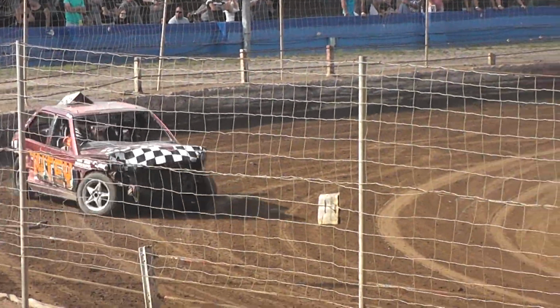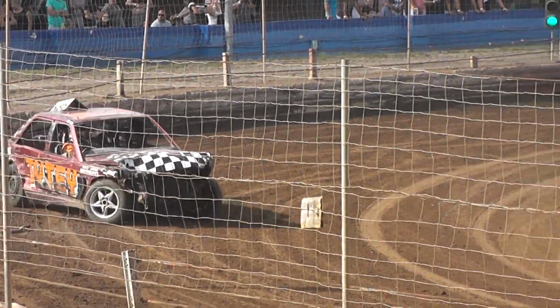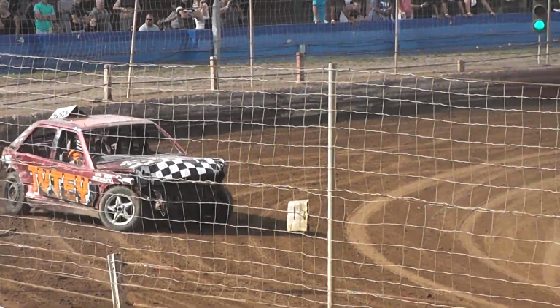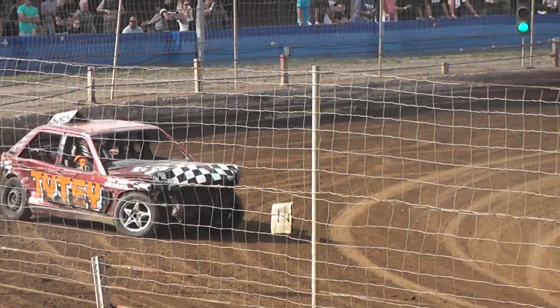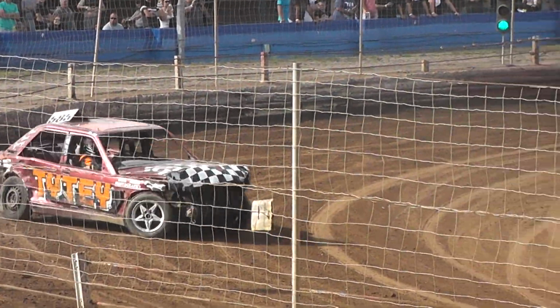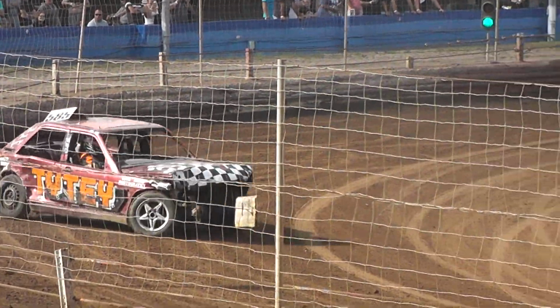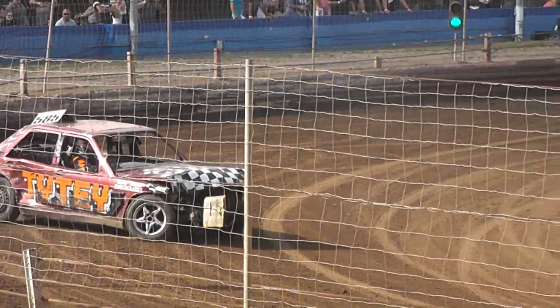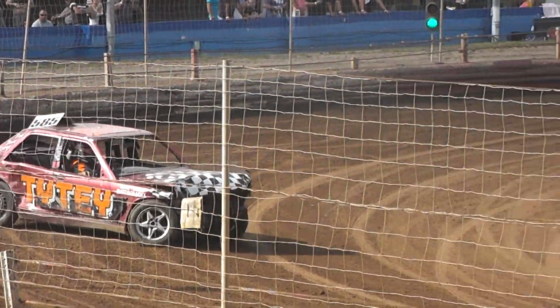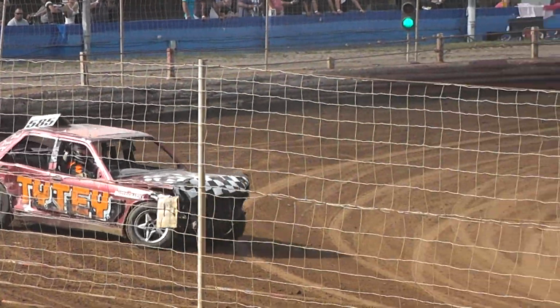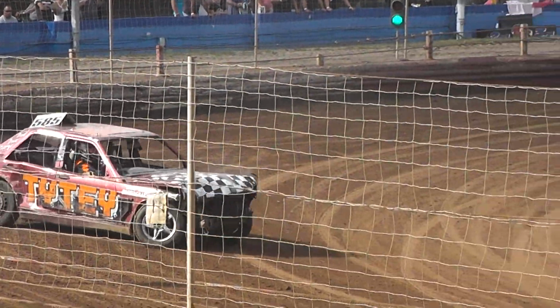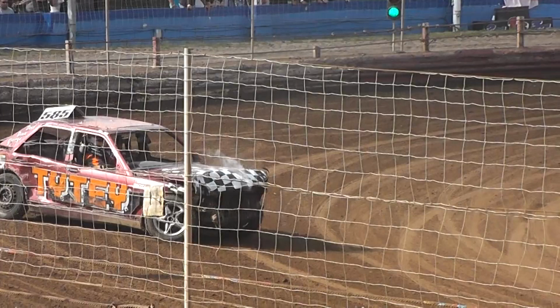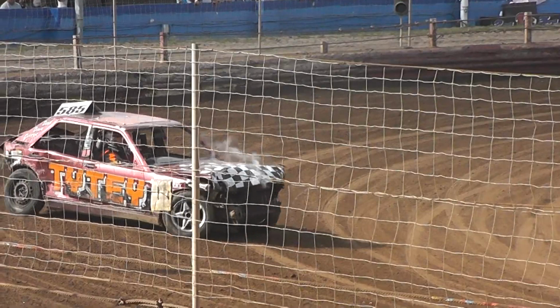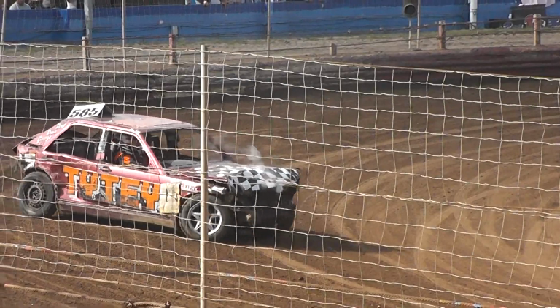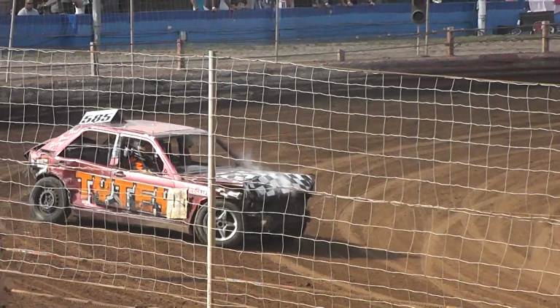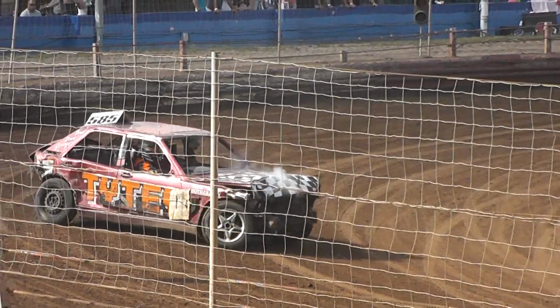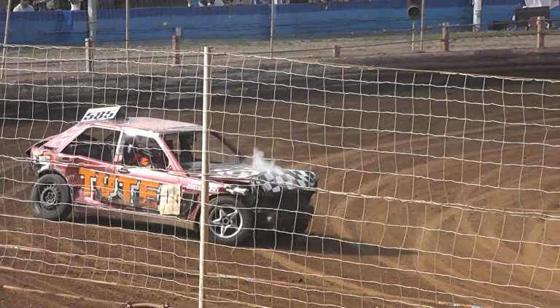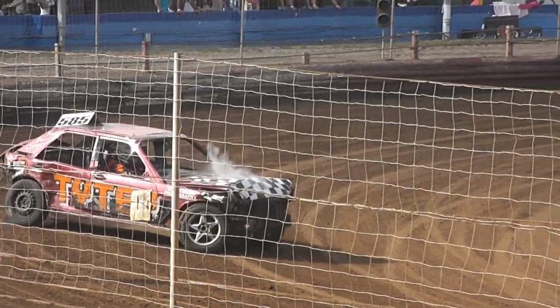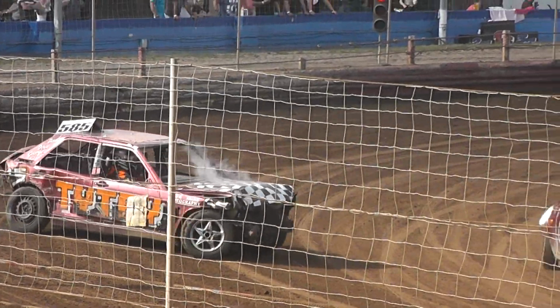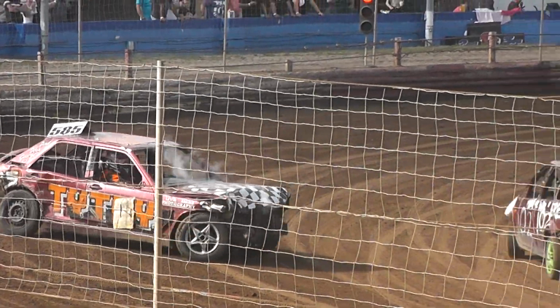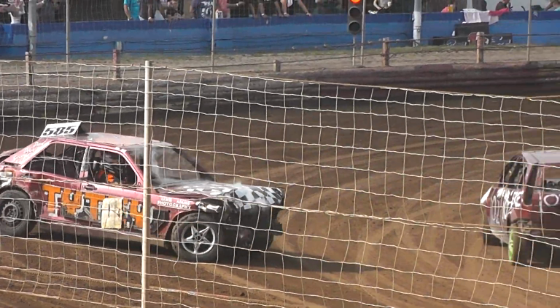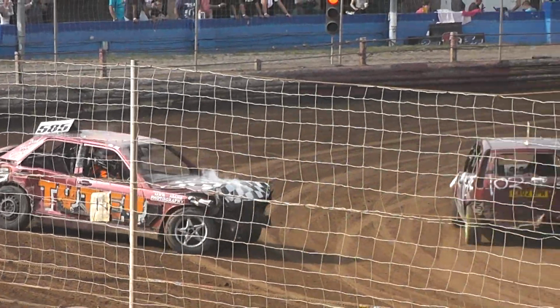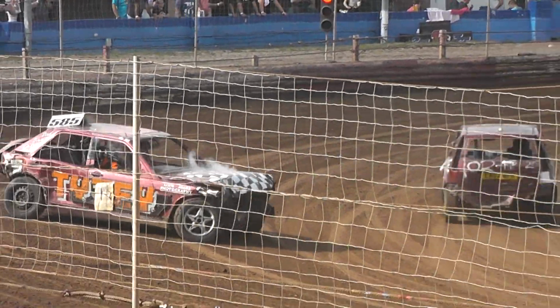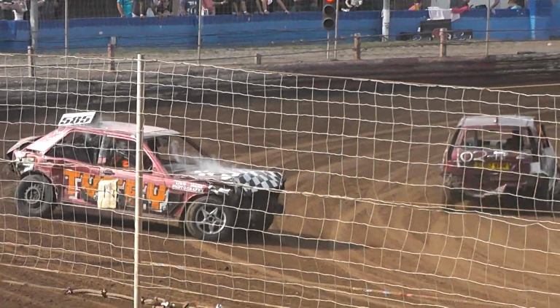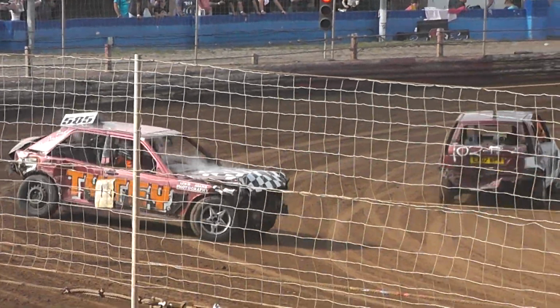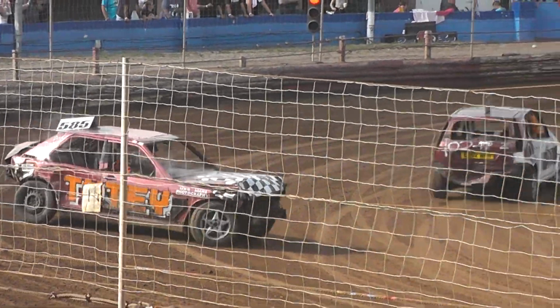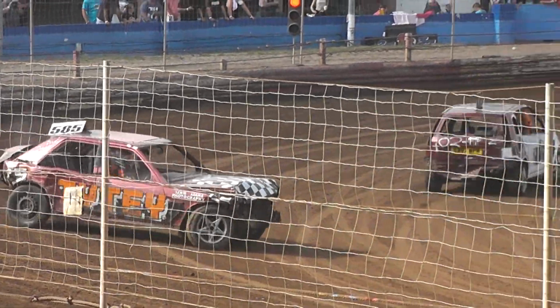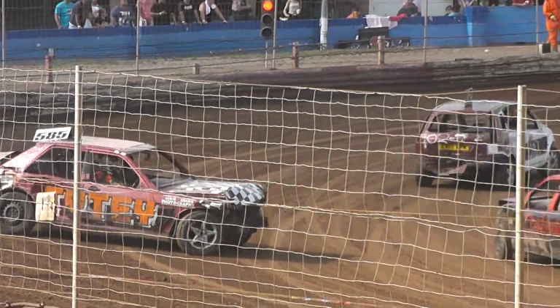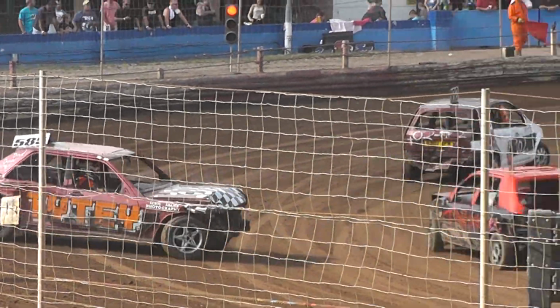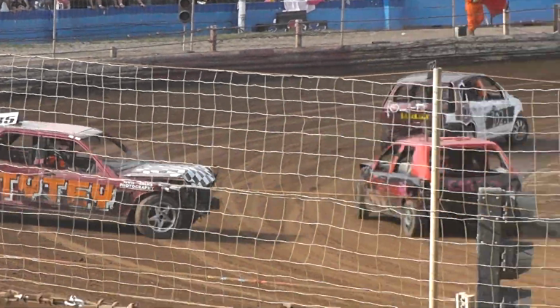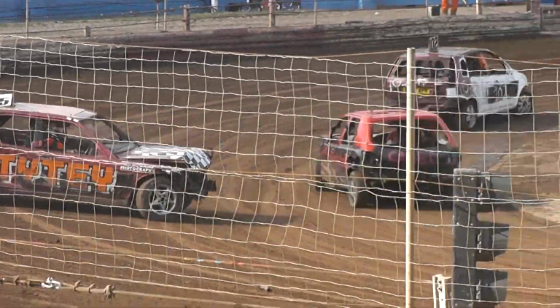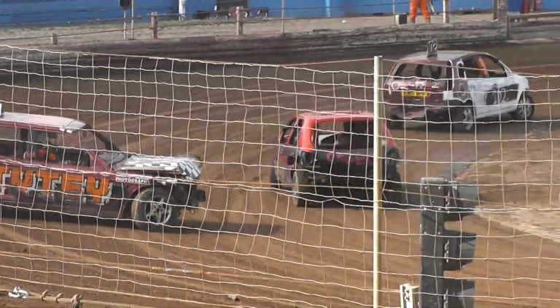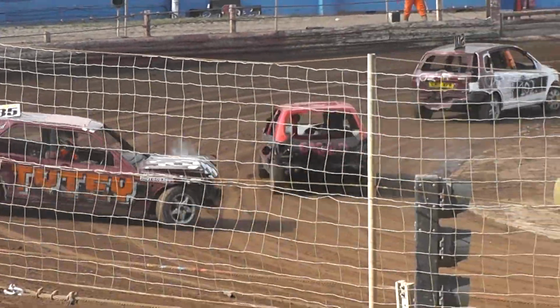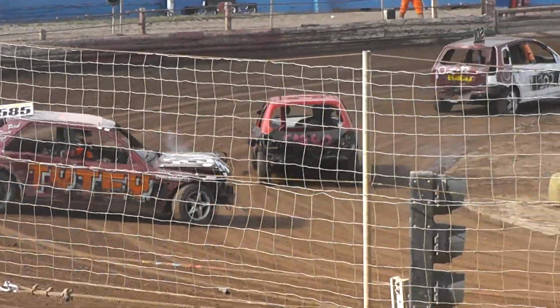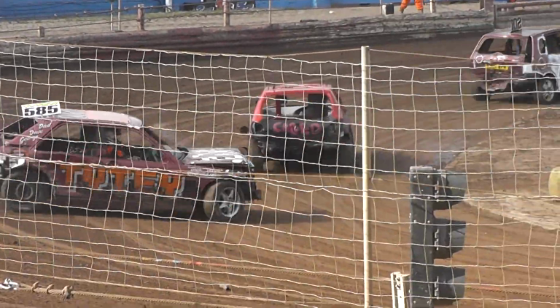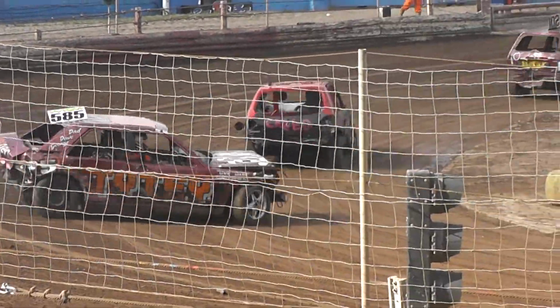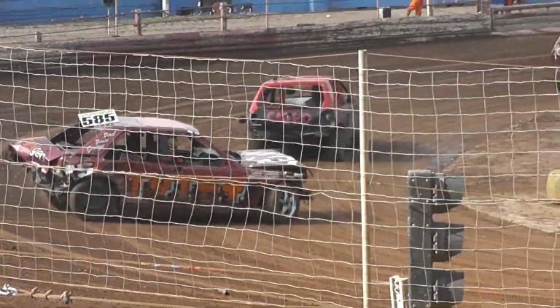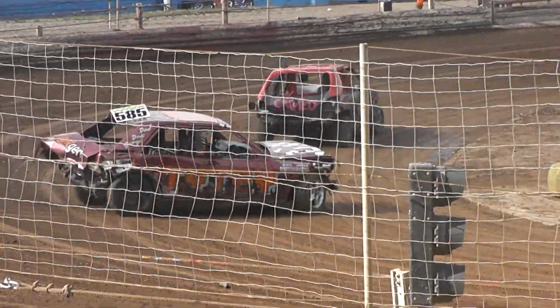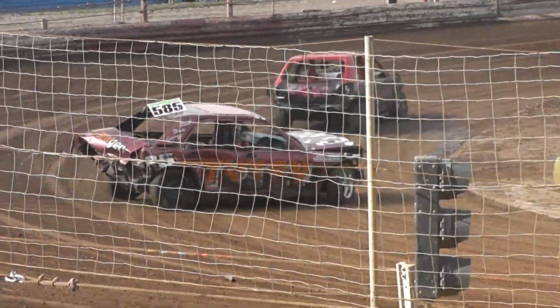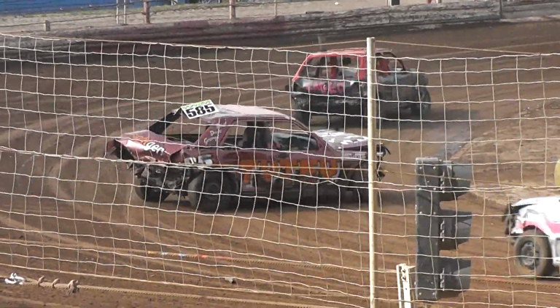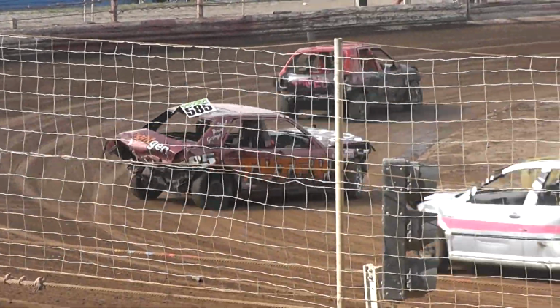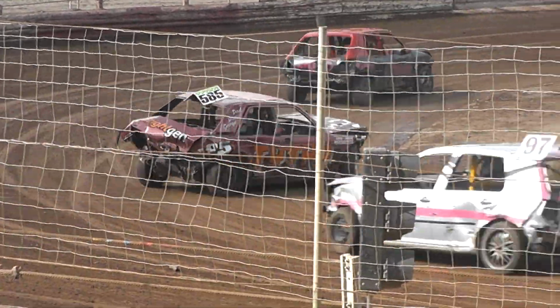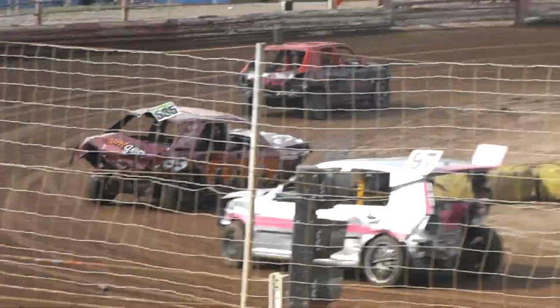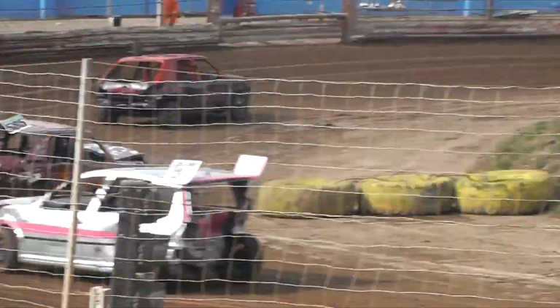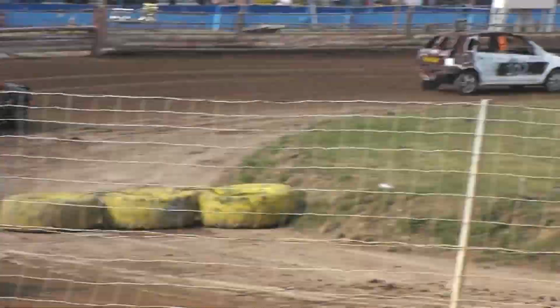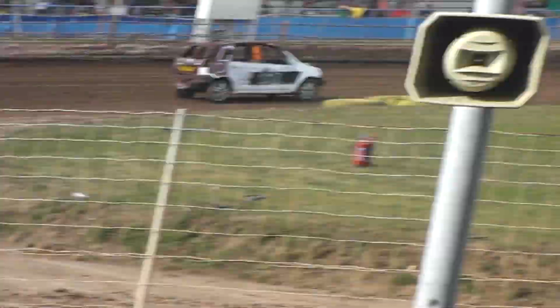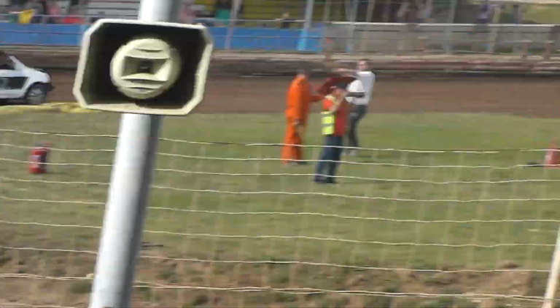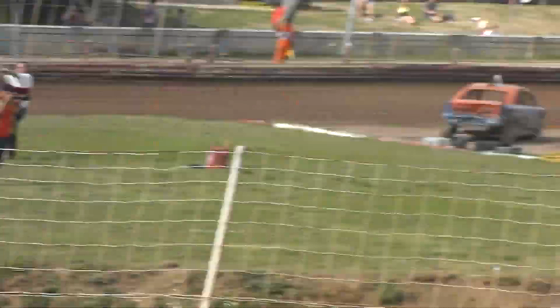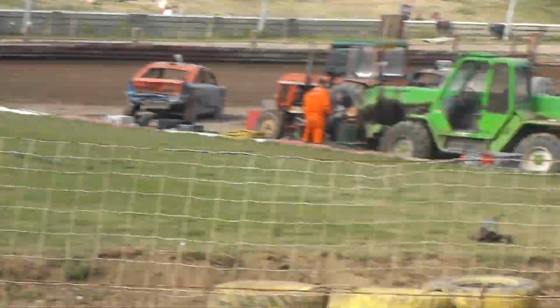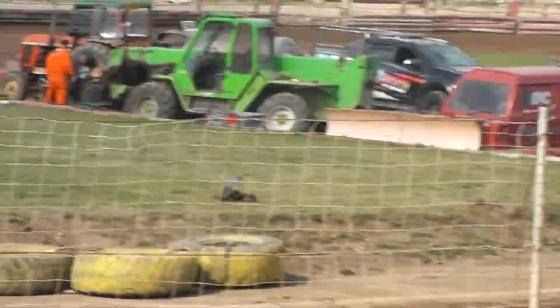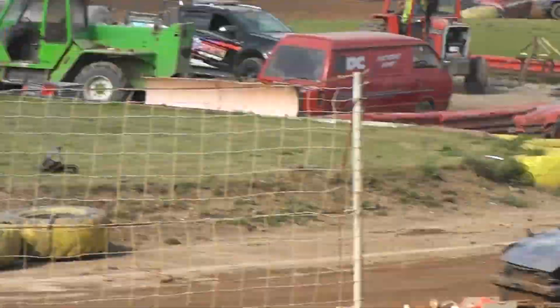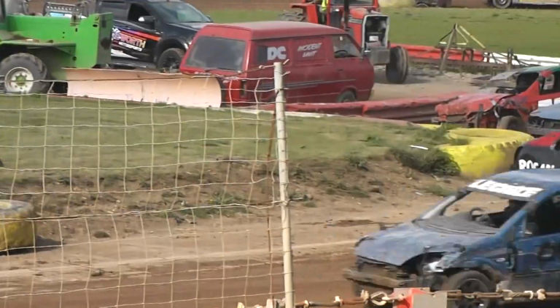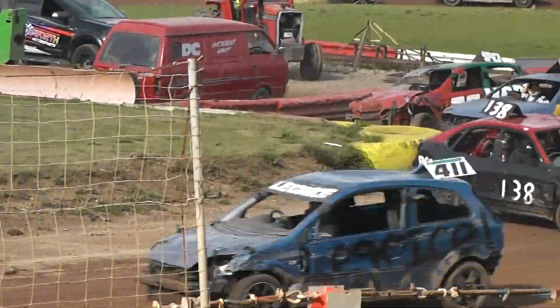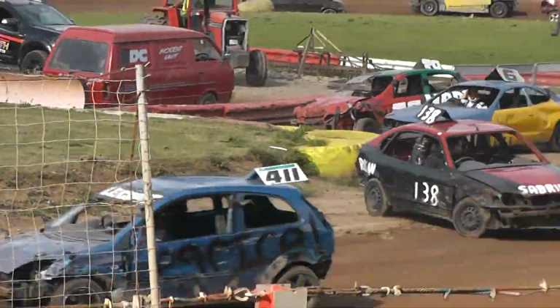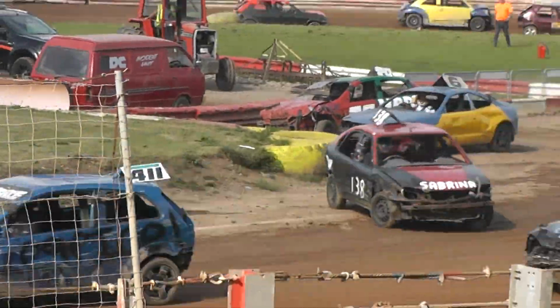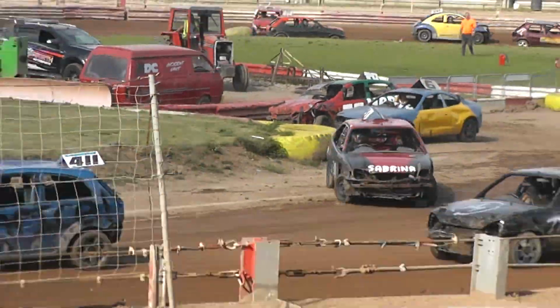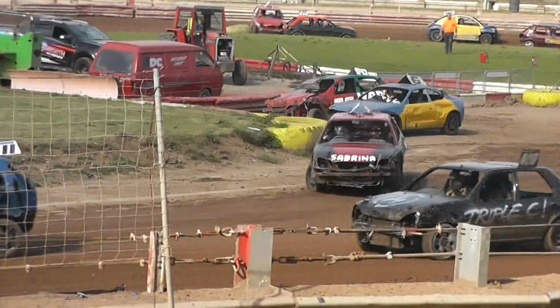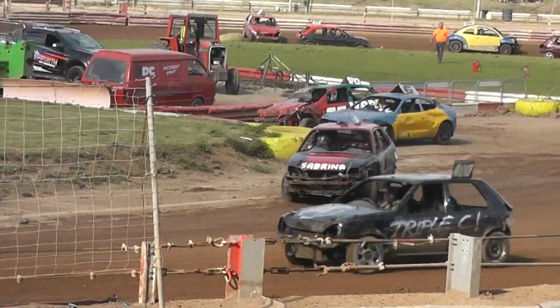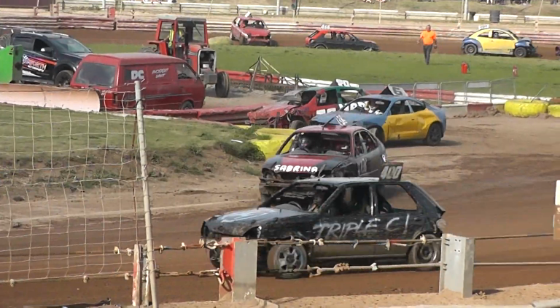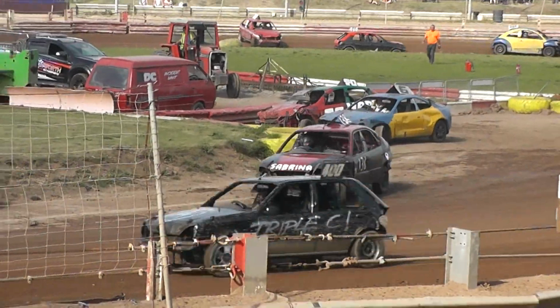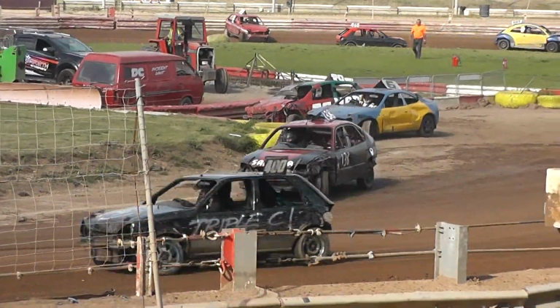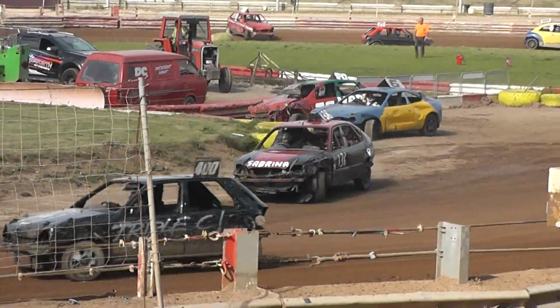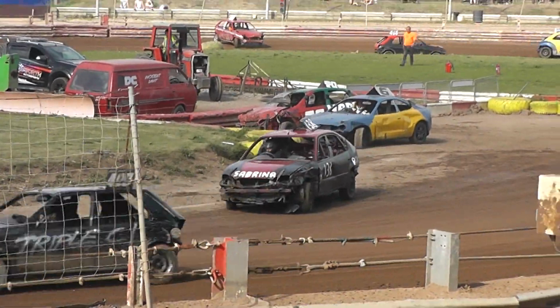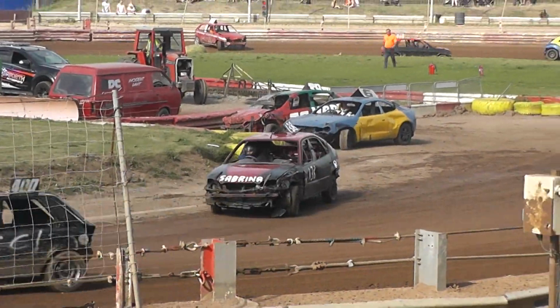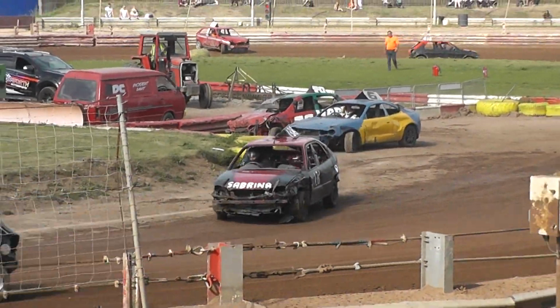The red flags, please. This is the start of the flags around the raceway. The red flags, please.